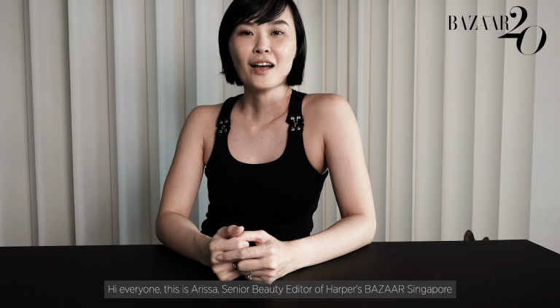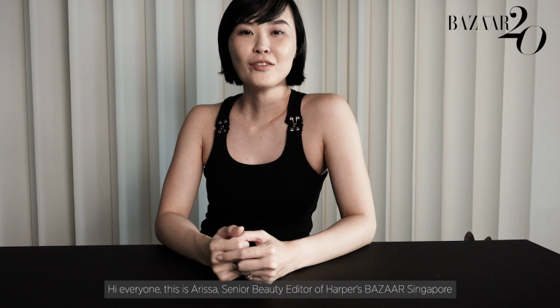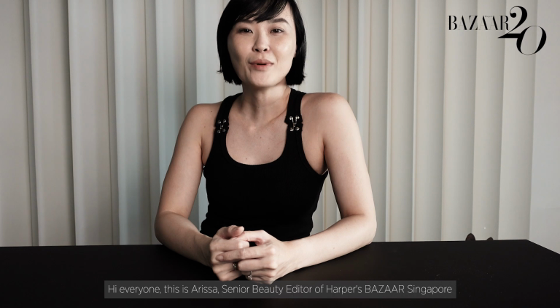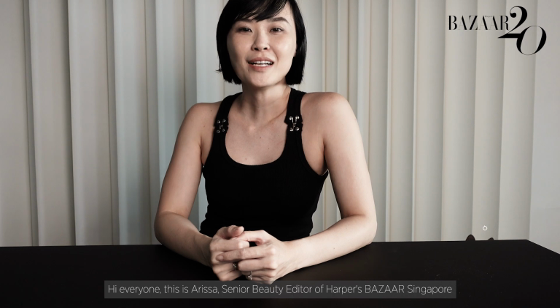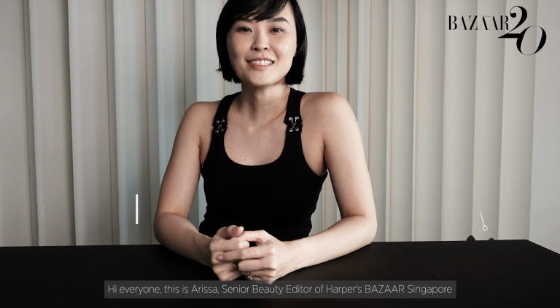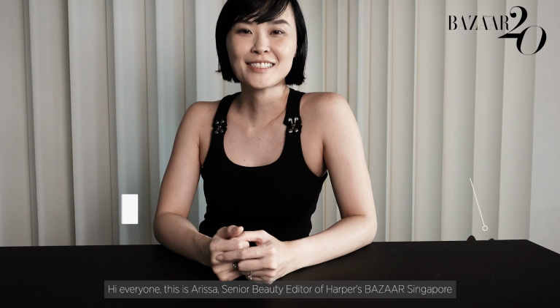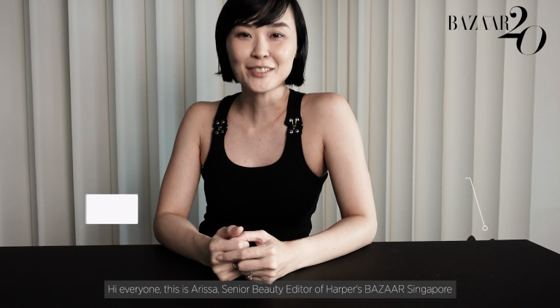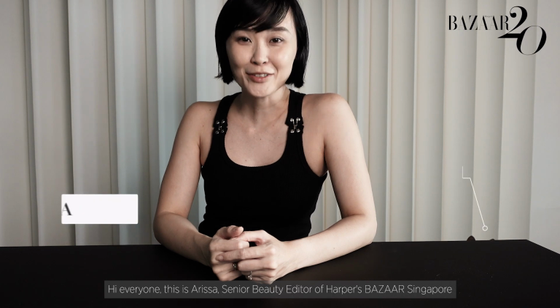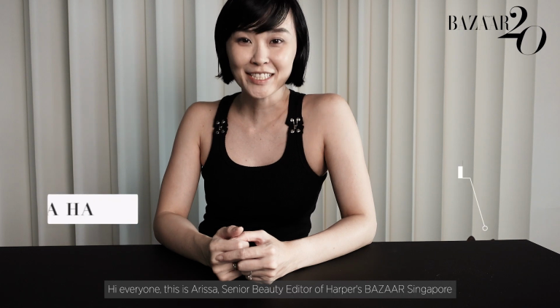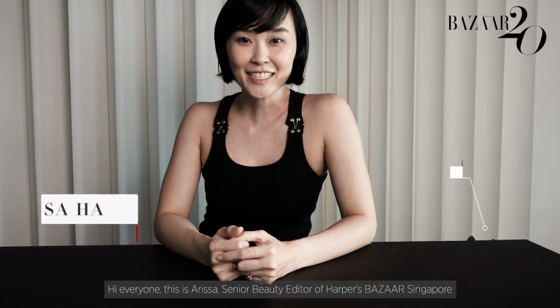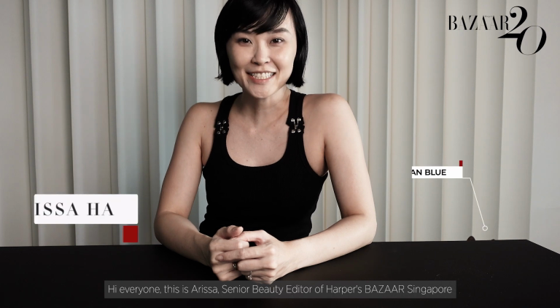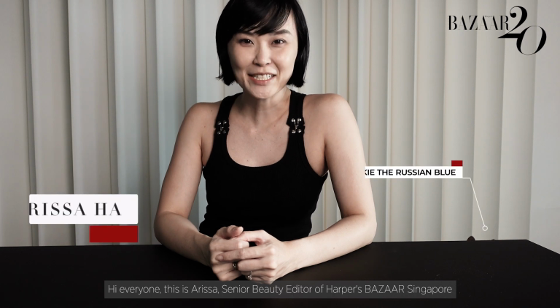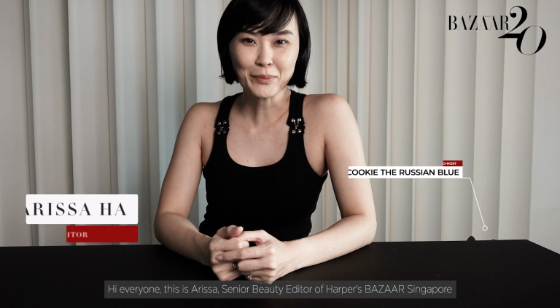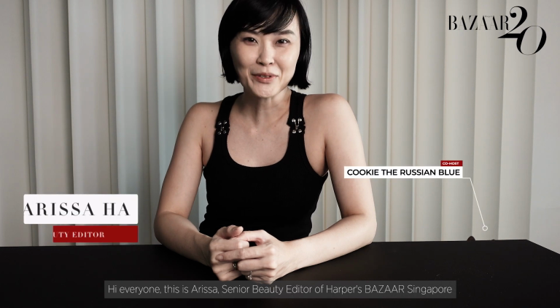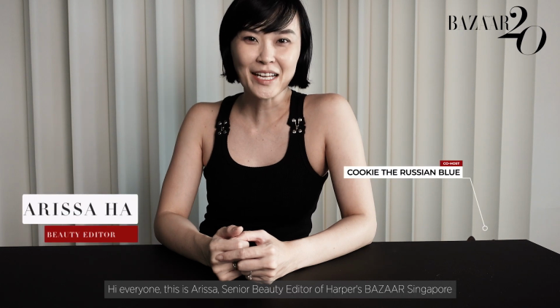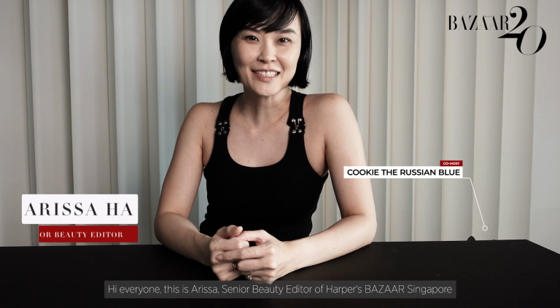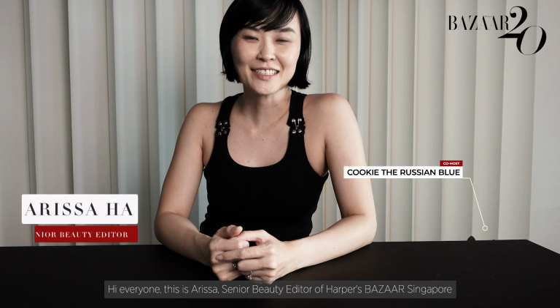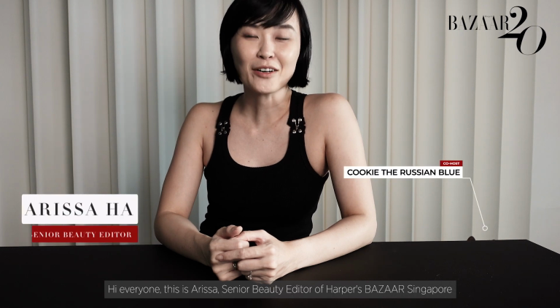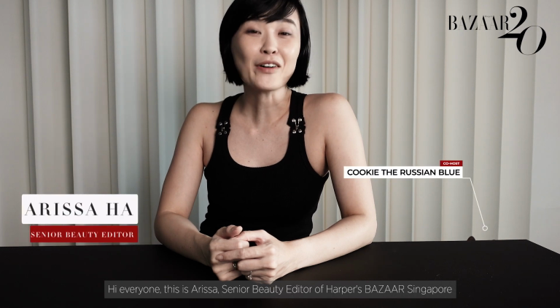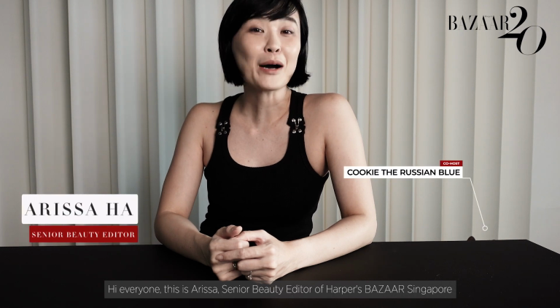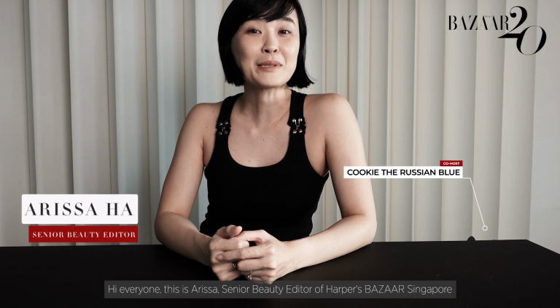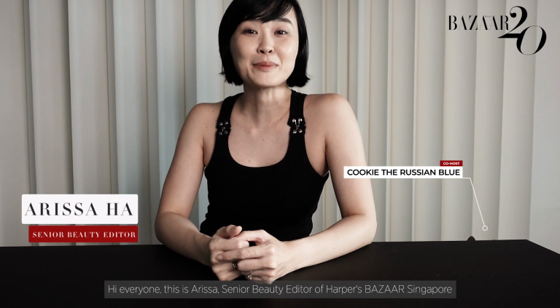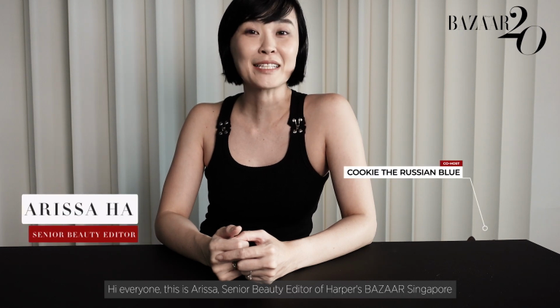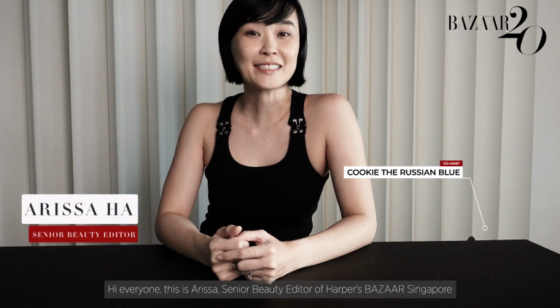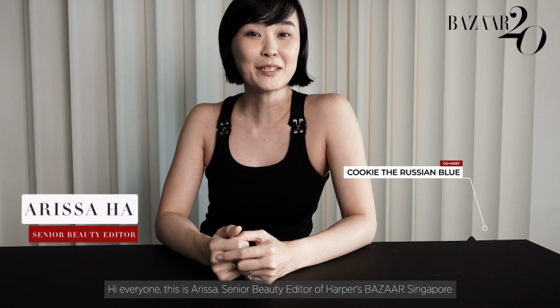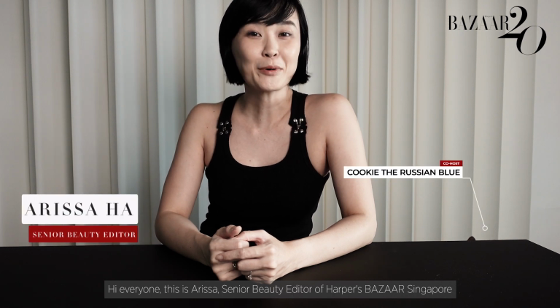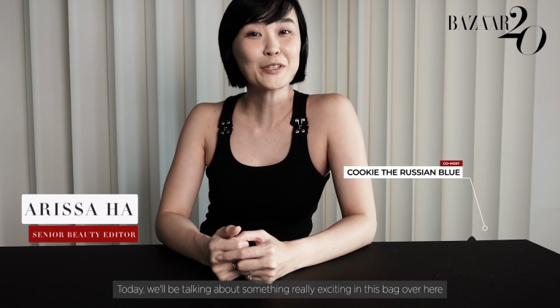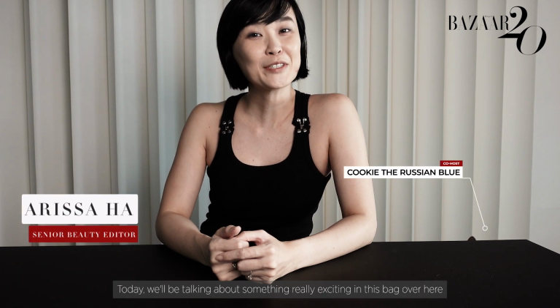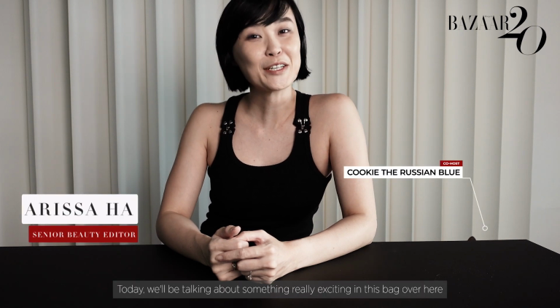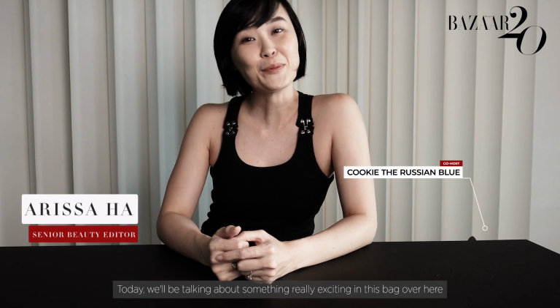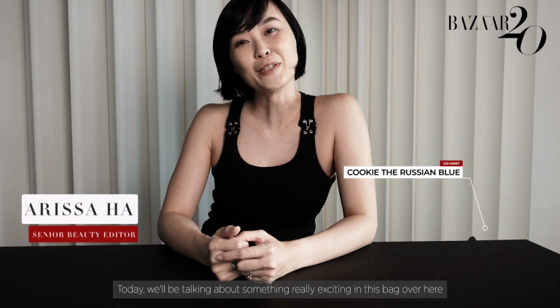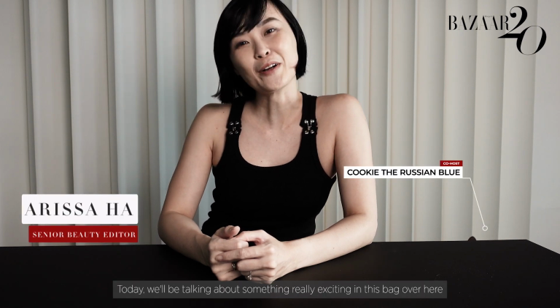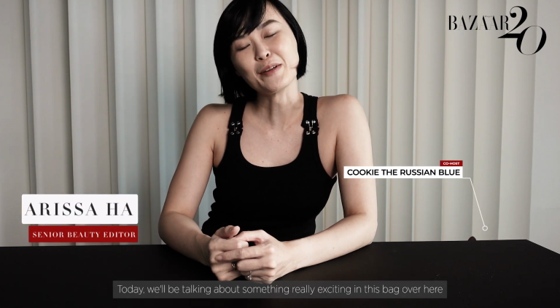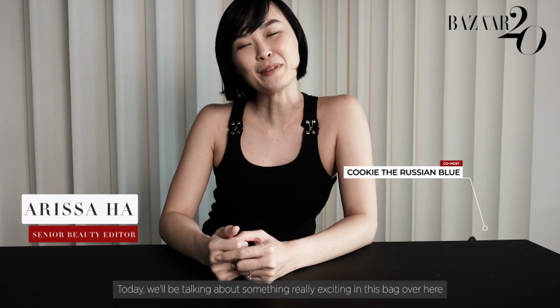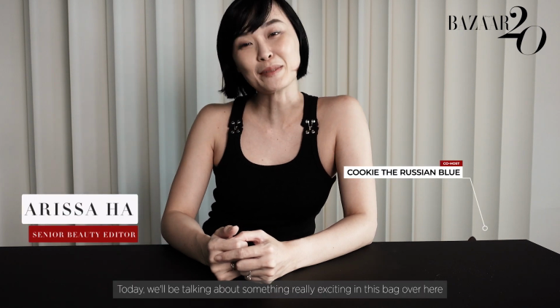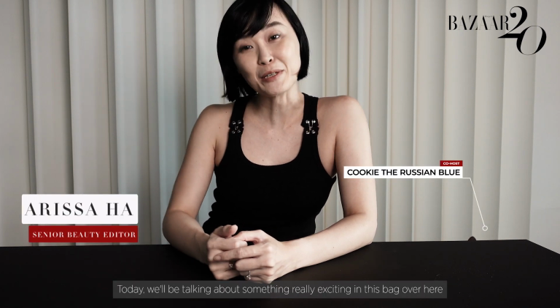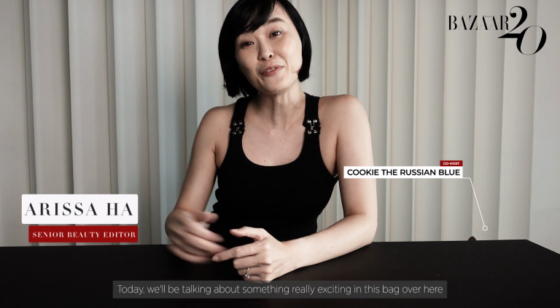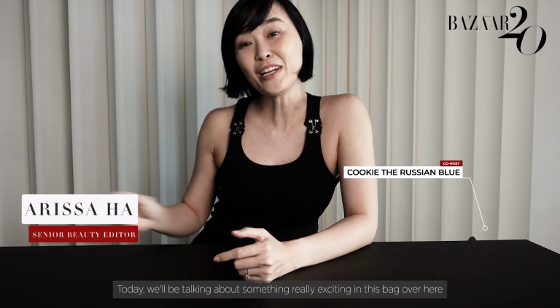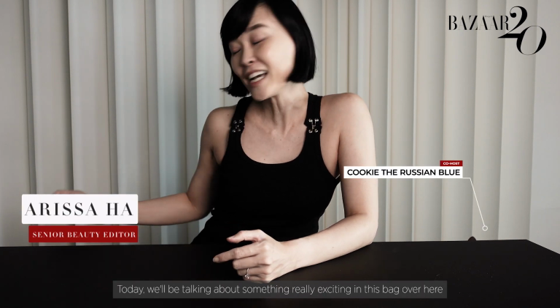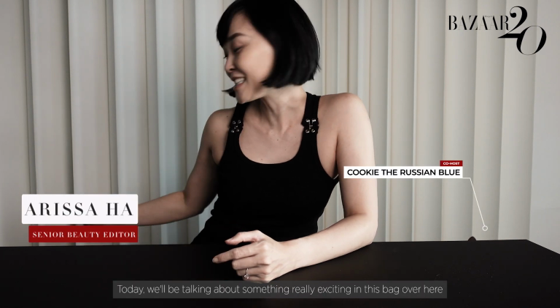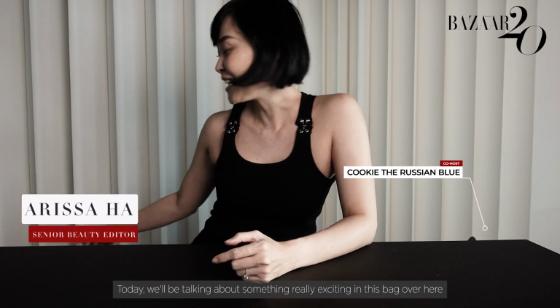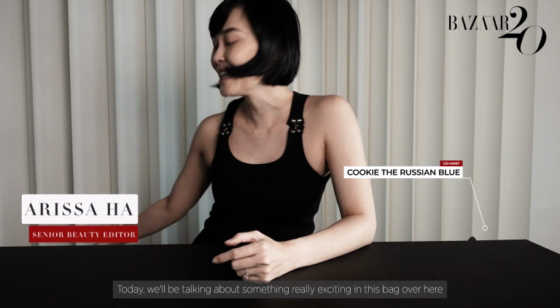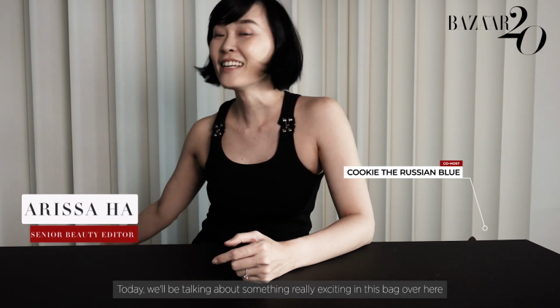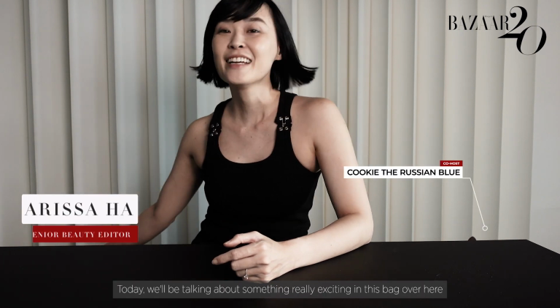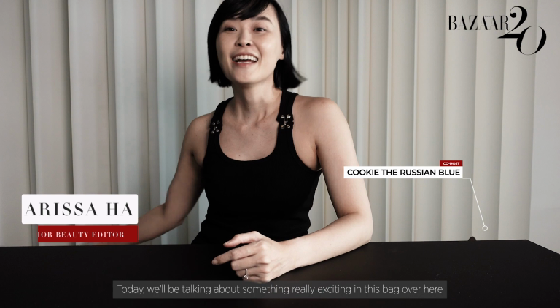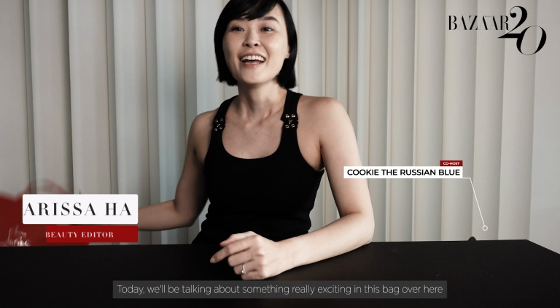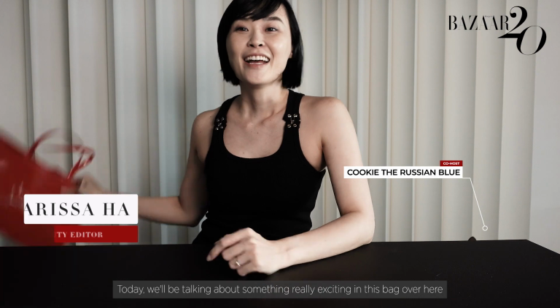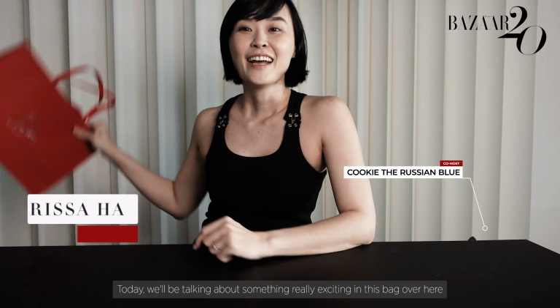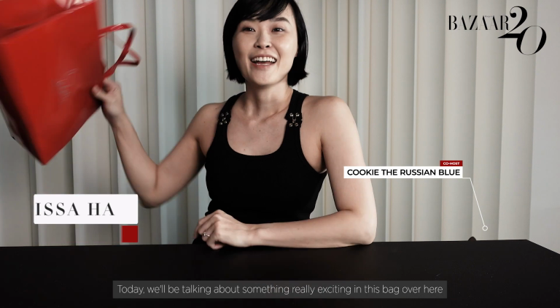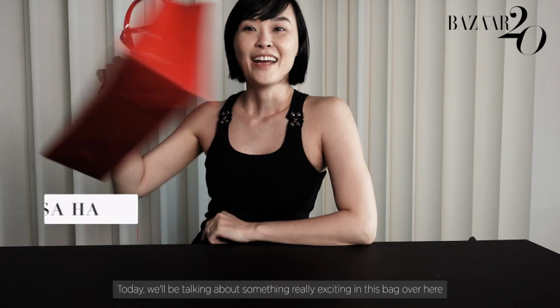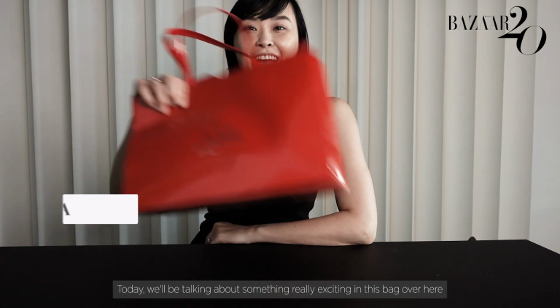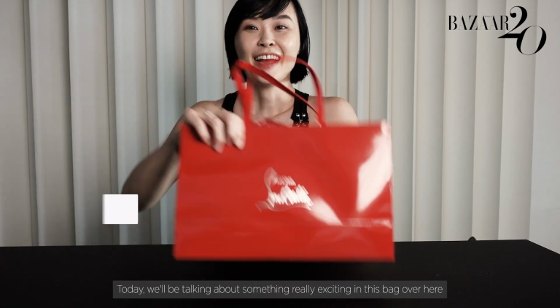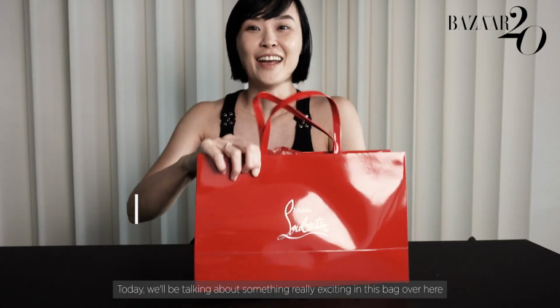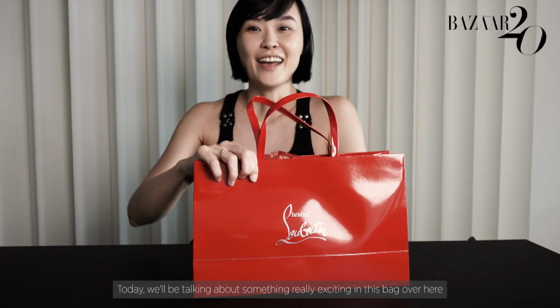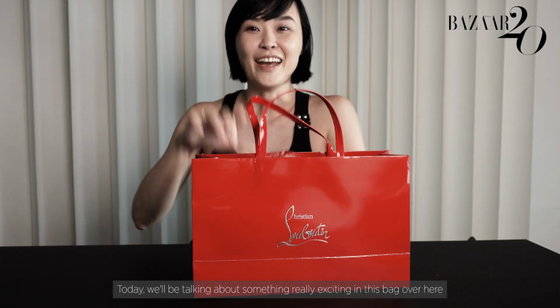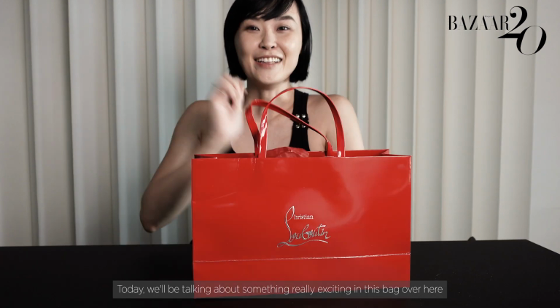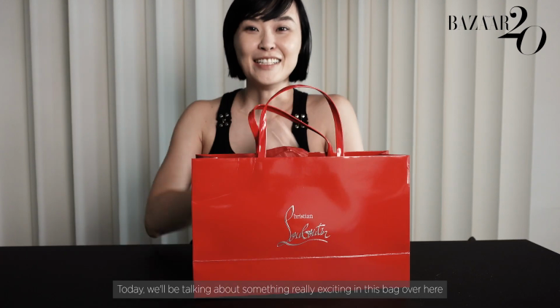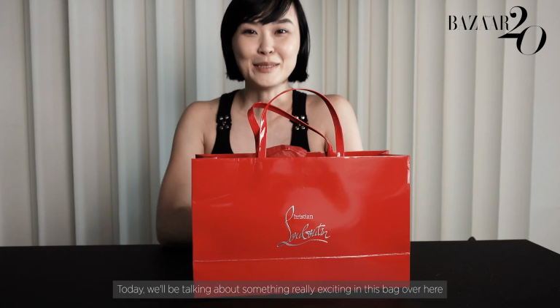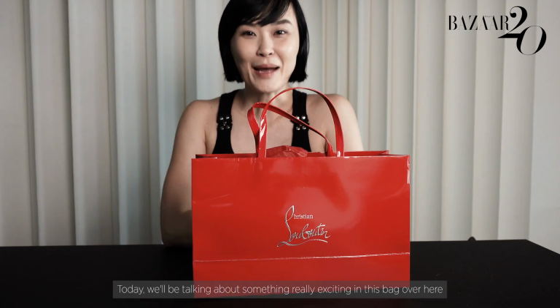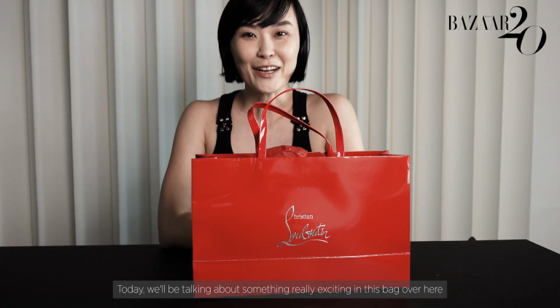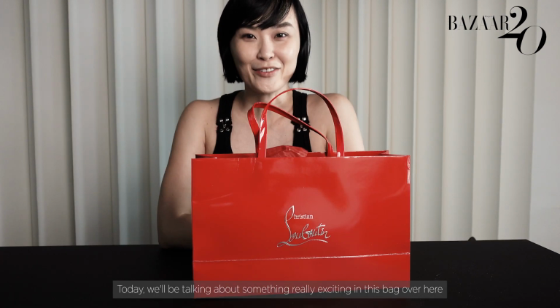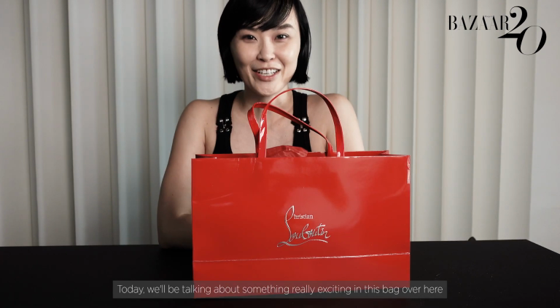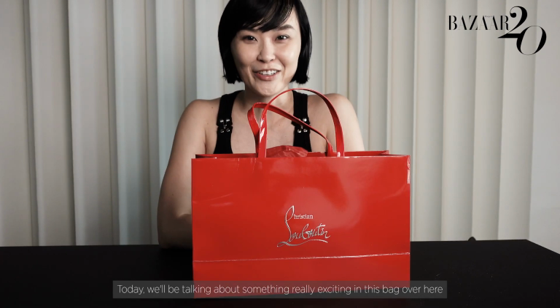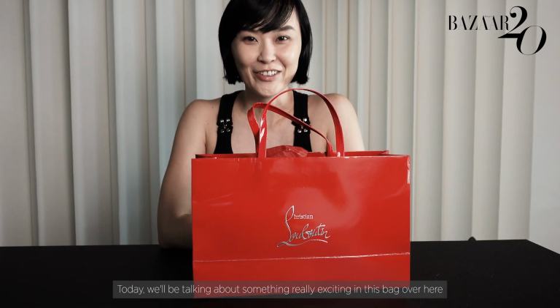Hi everyone, this is Arissa, Senior Beauty Editor of Harper's Bazaar Singapore. Today we'll be talking about something really exciting in this bag over here.